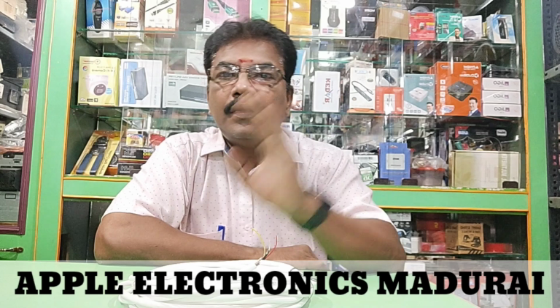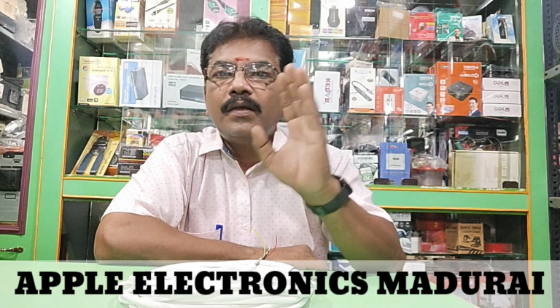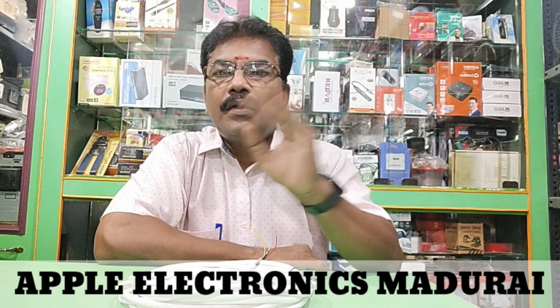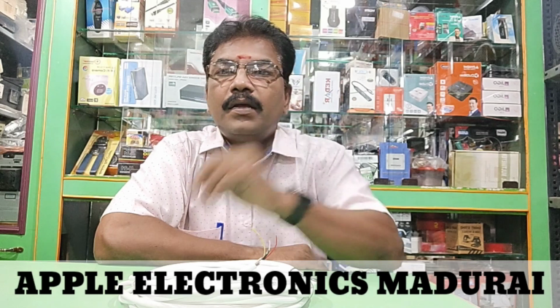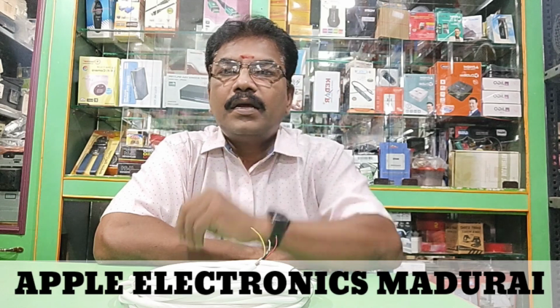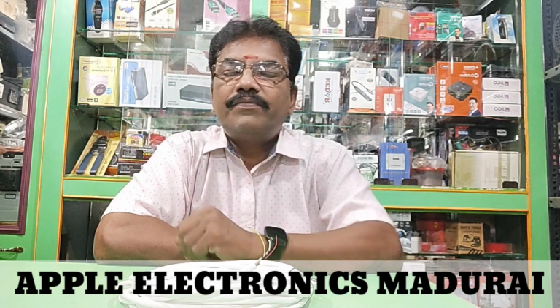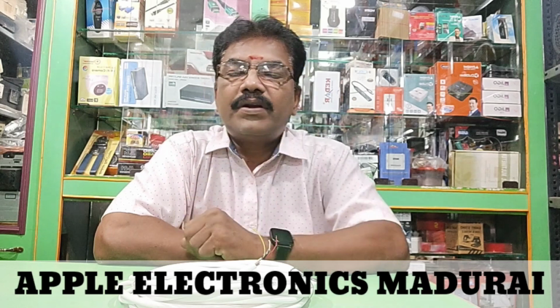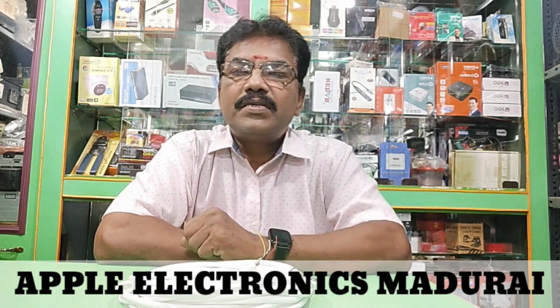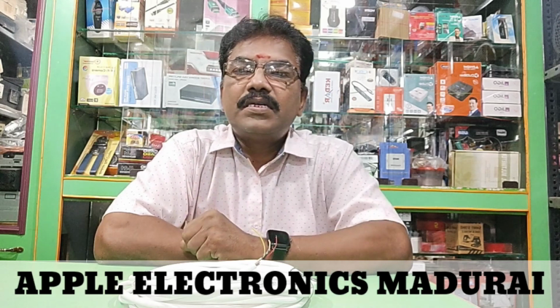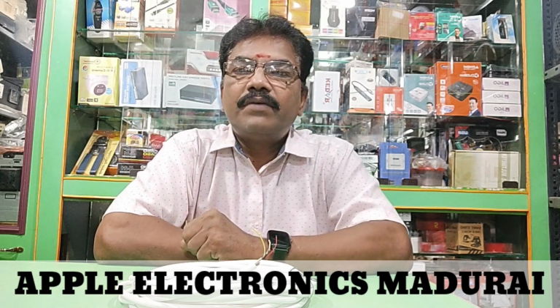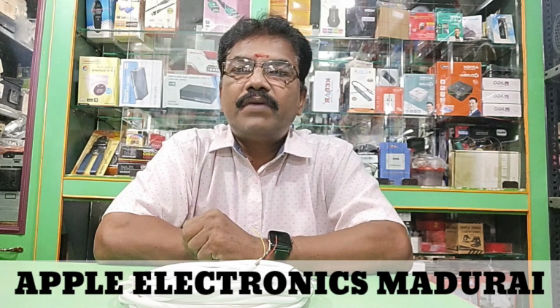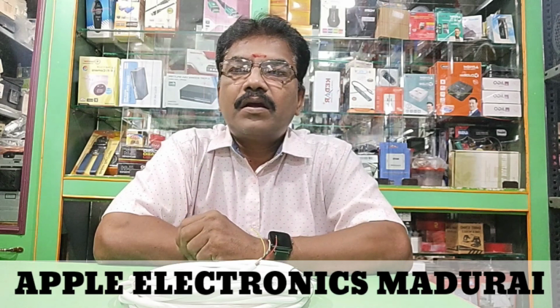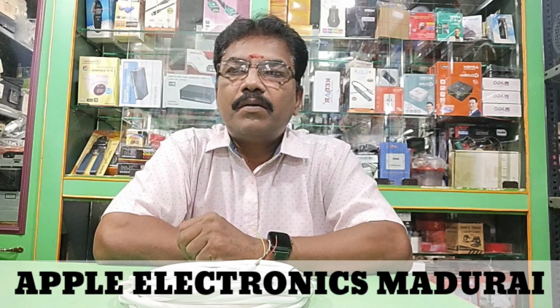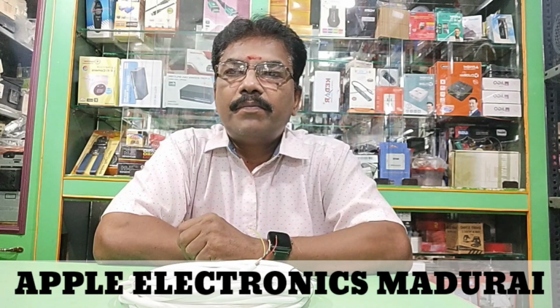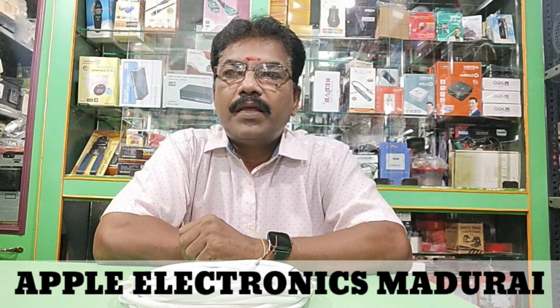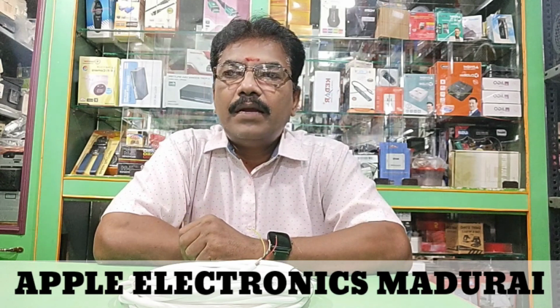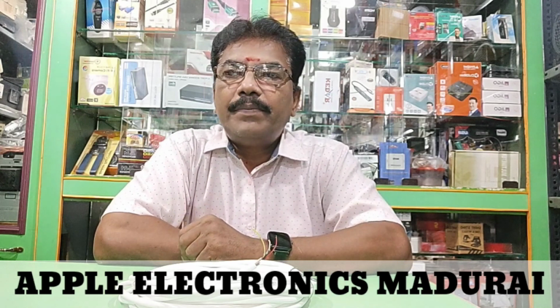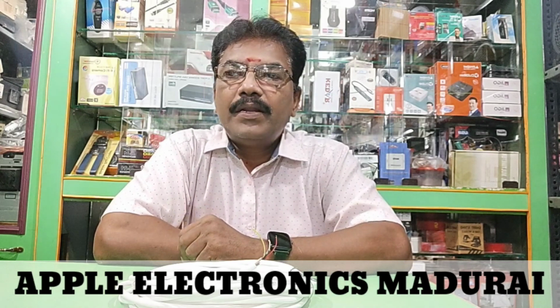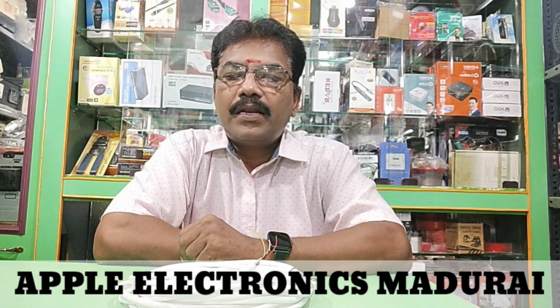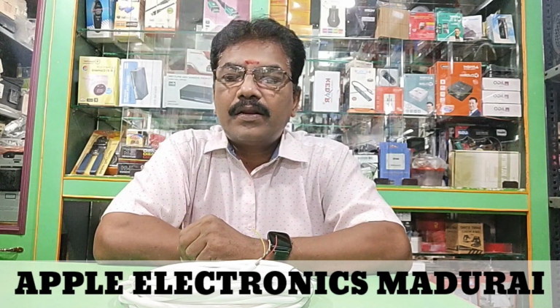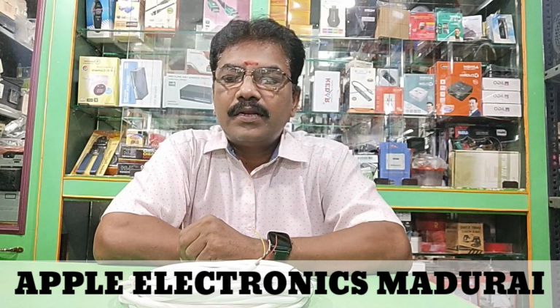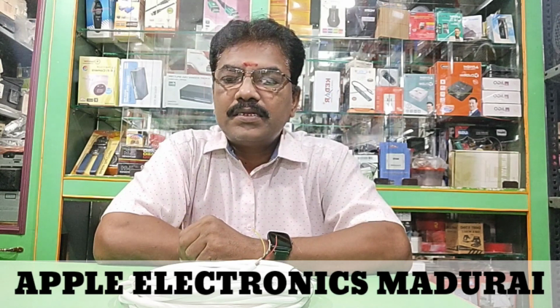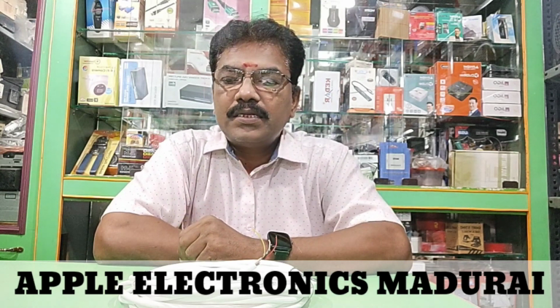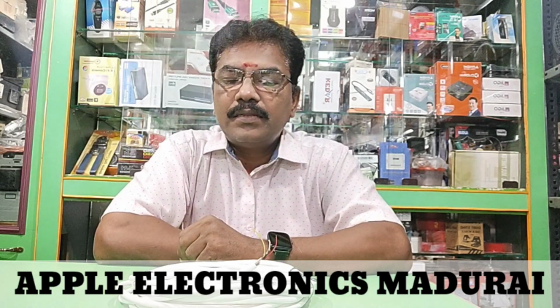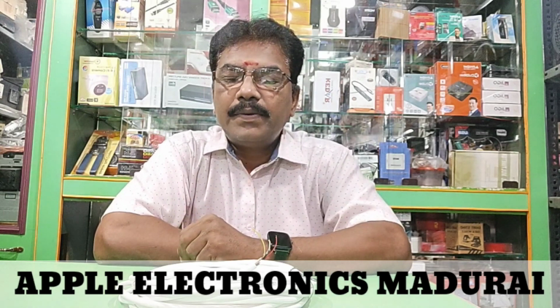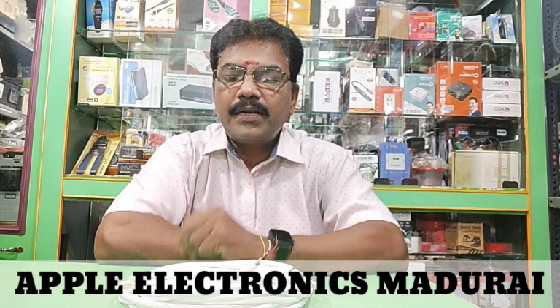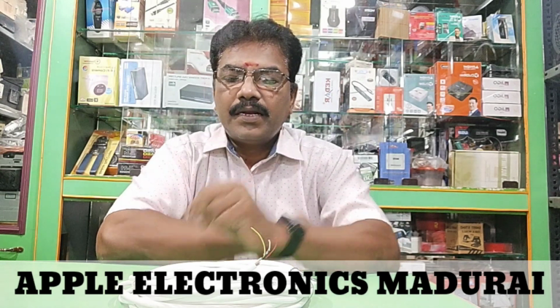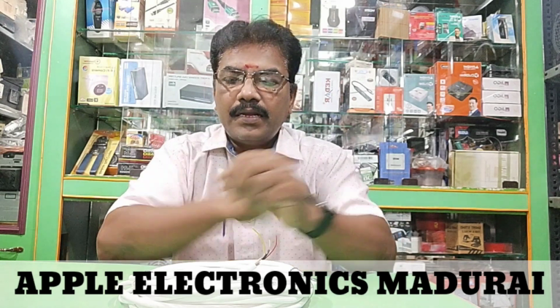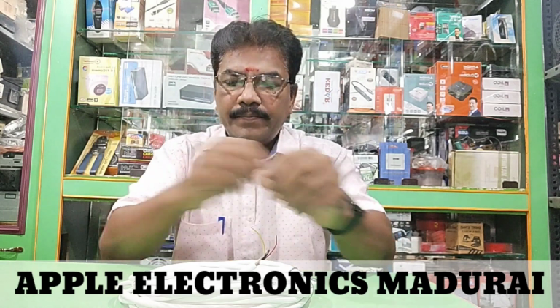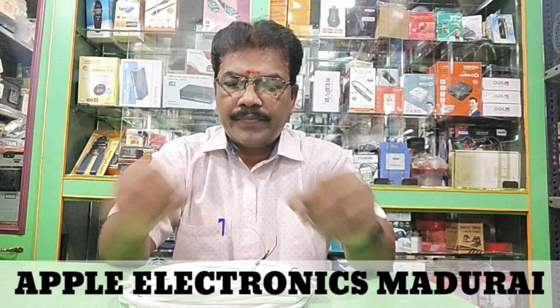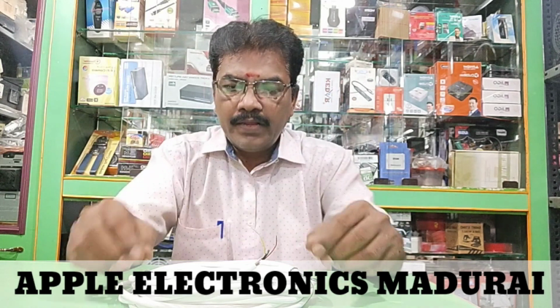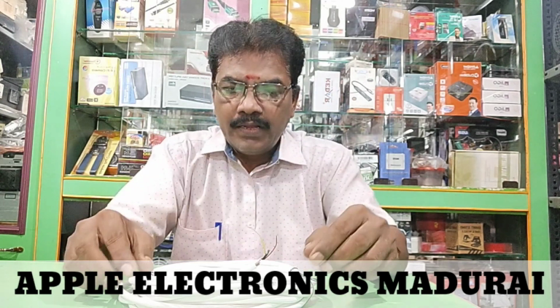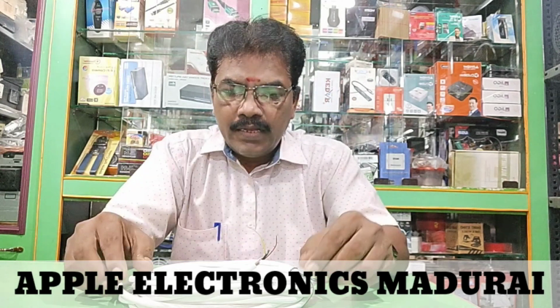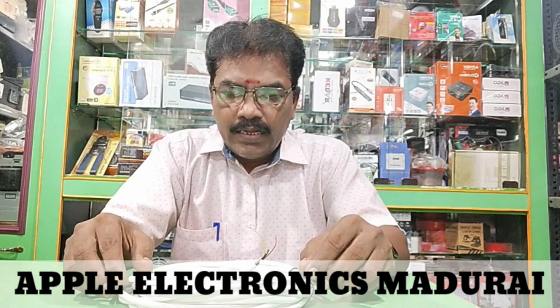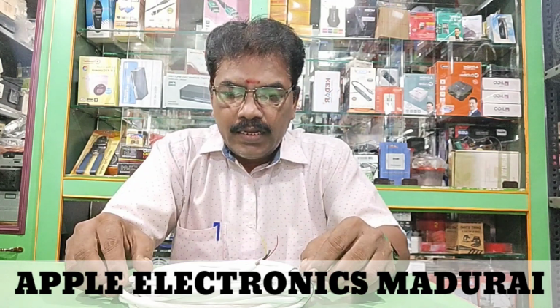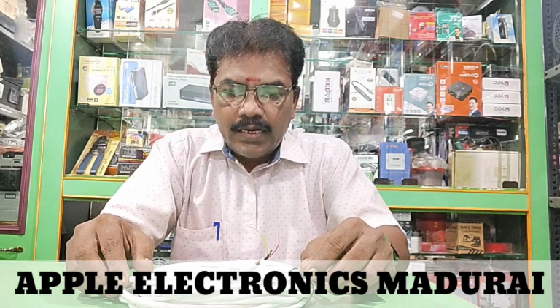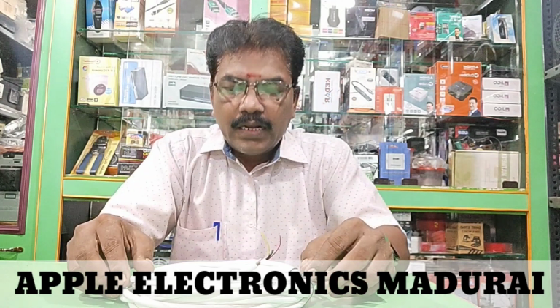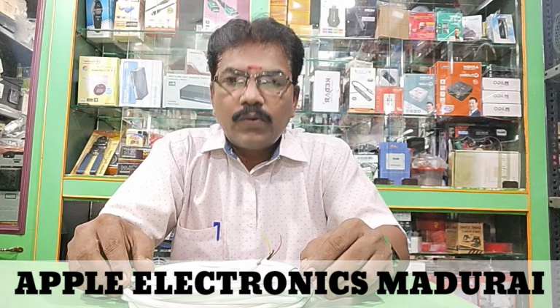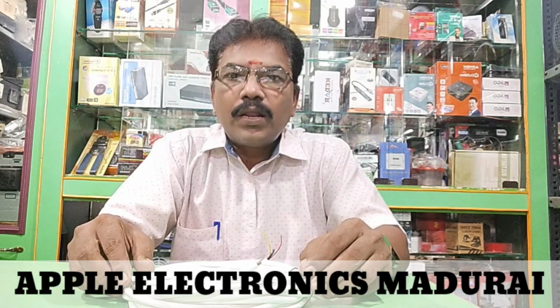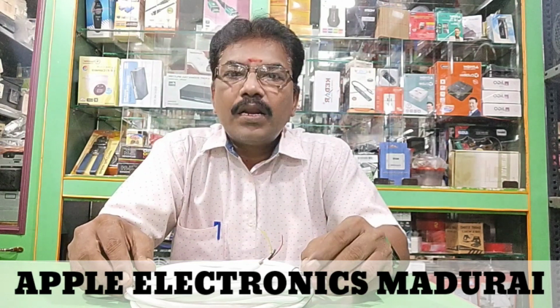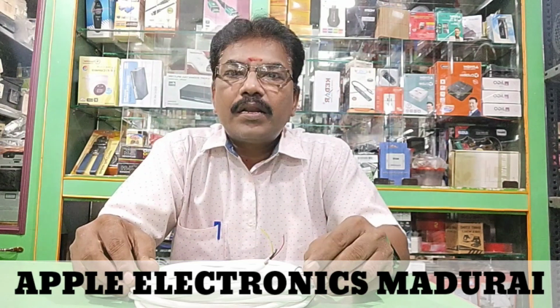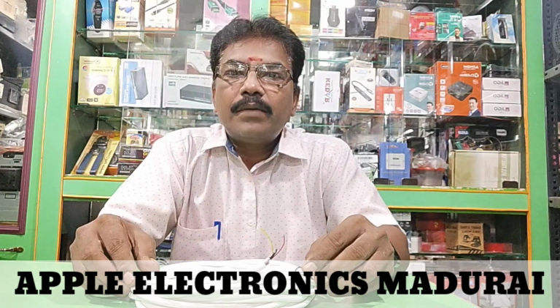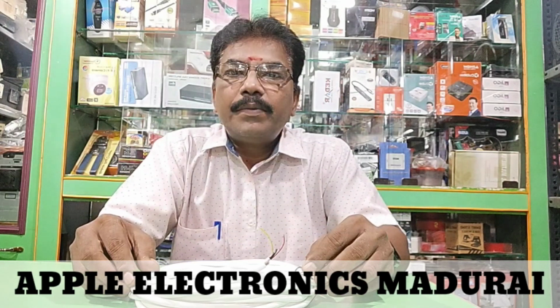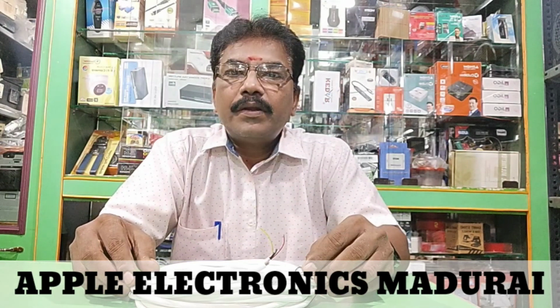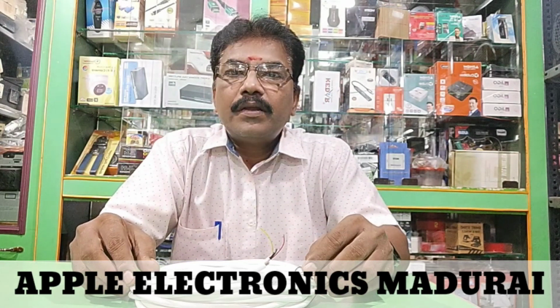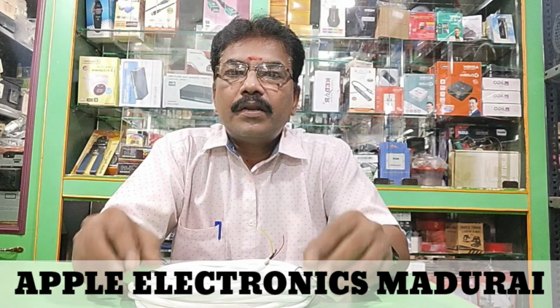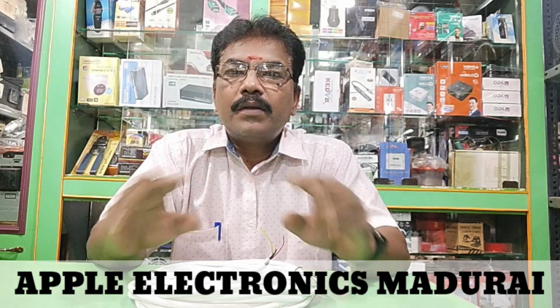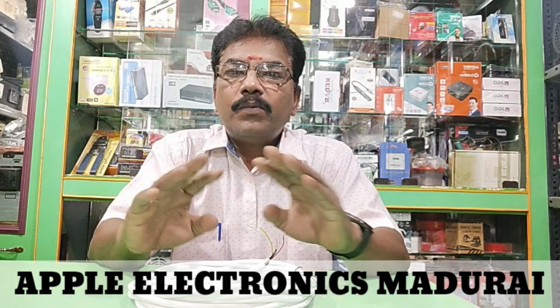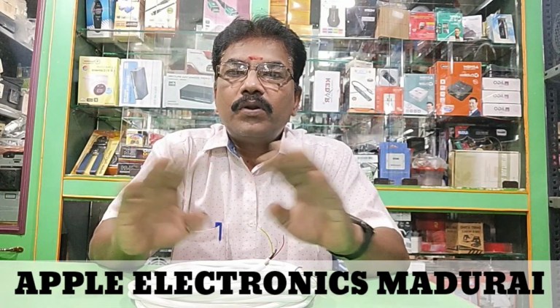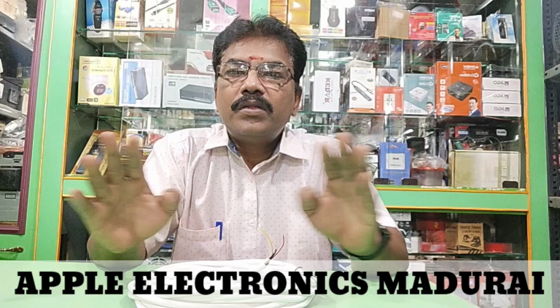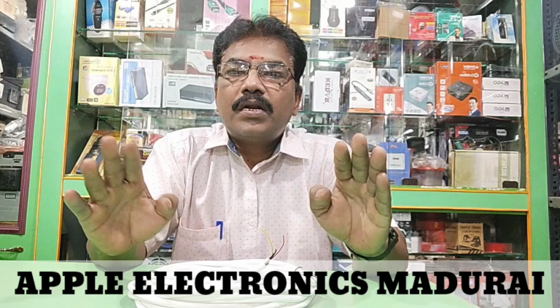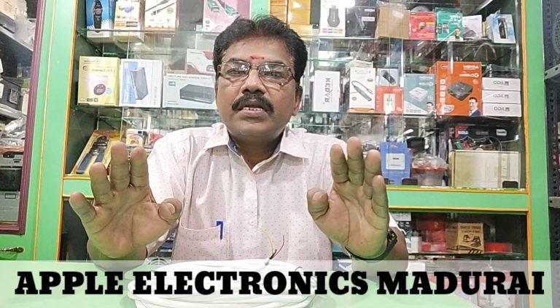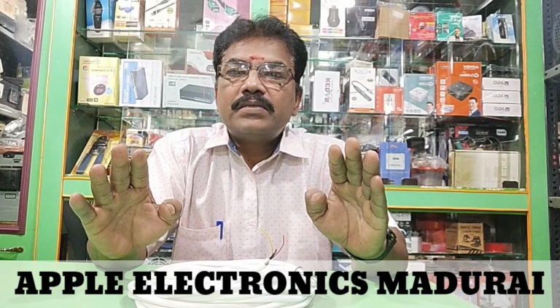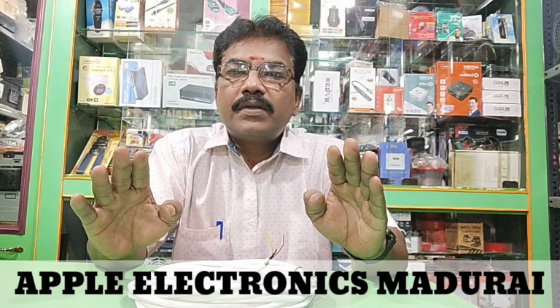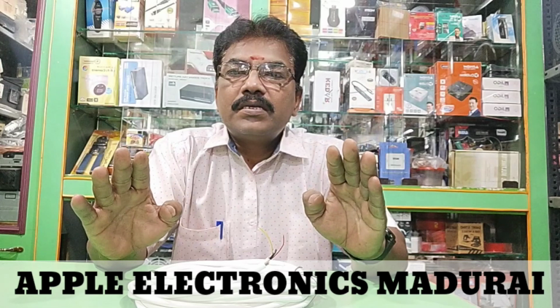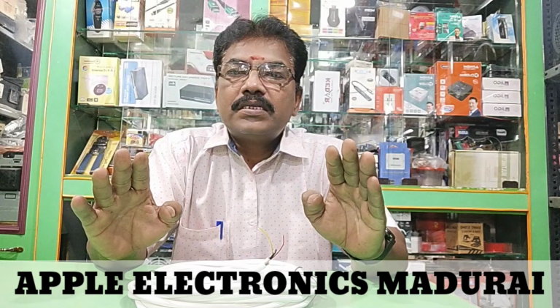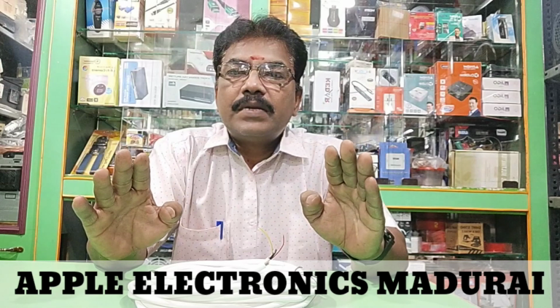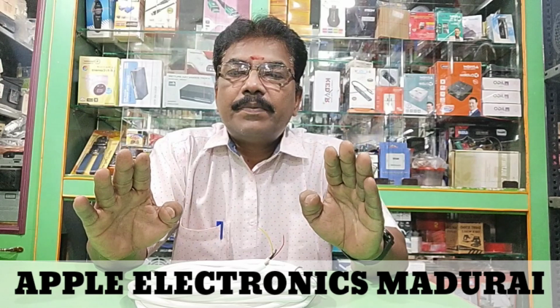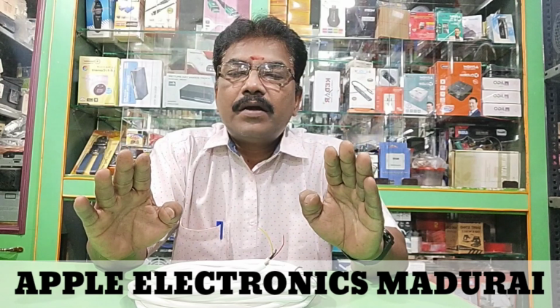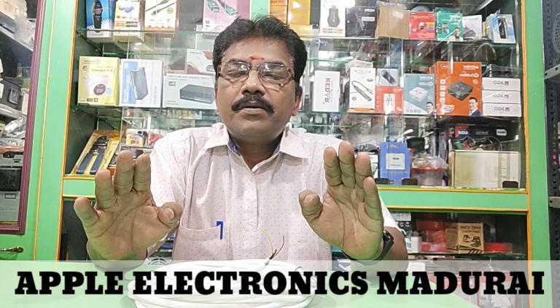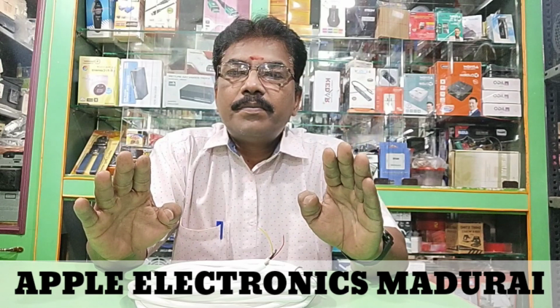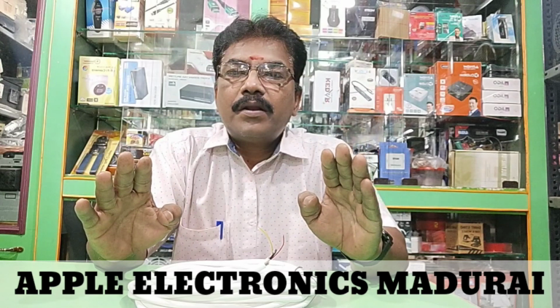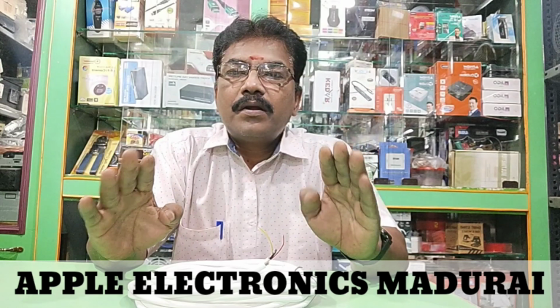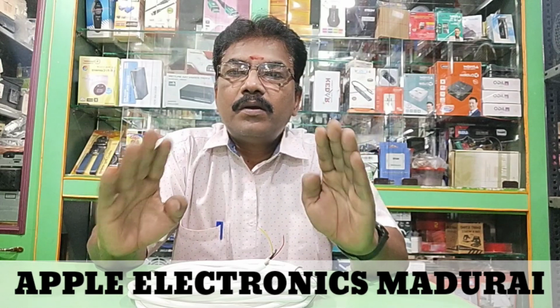Hi friends, welcome to Appliela Chronicles. This is a great topic.